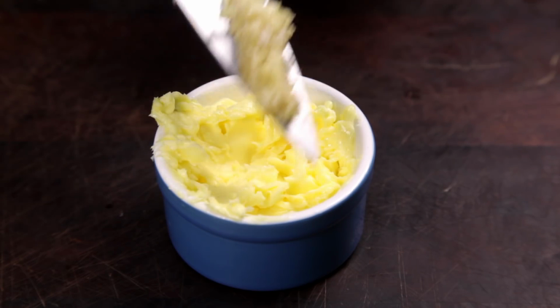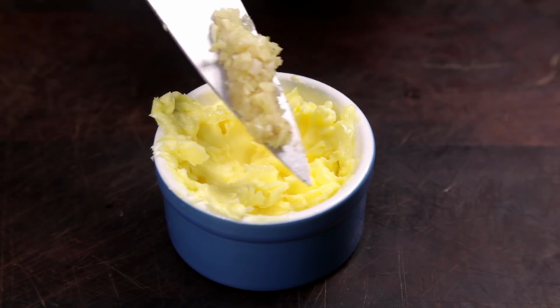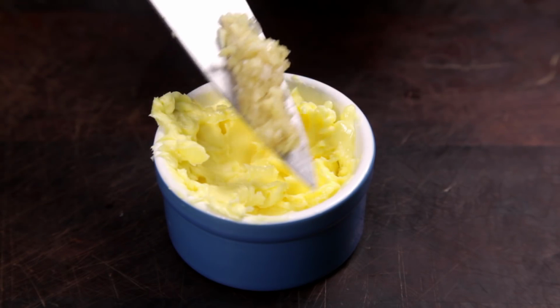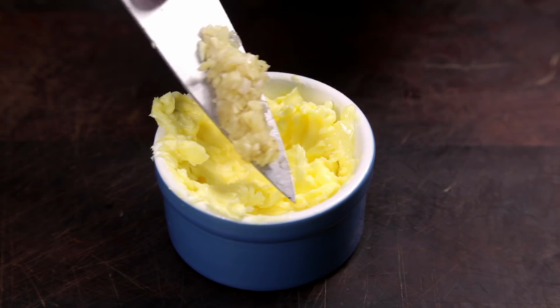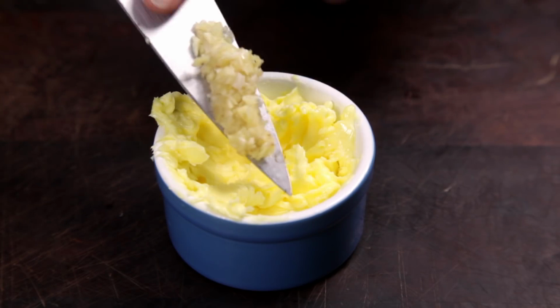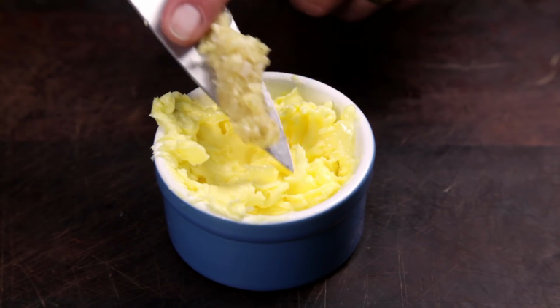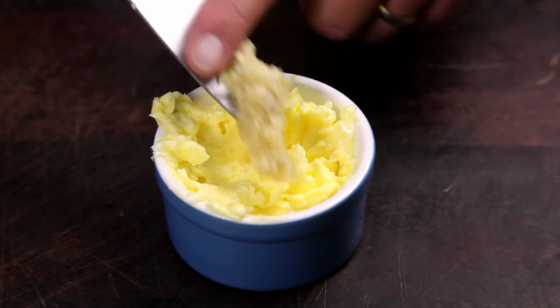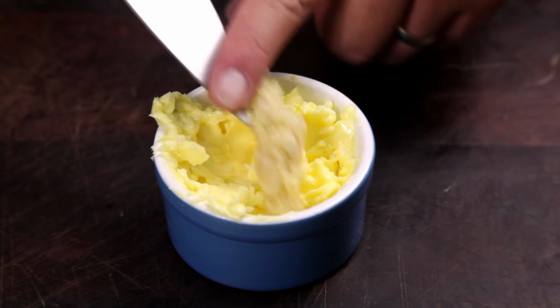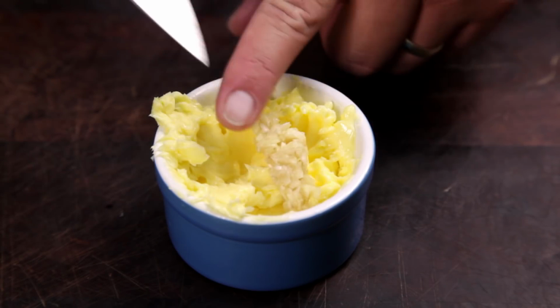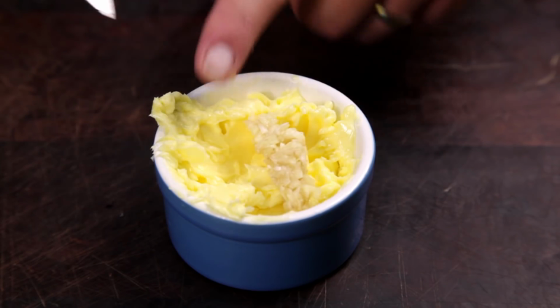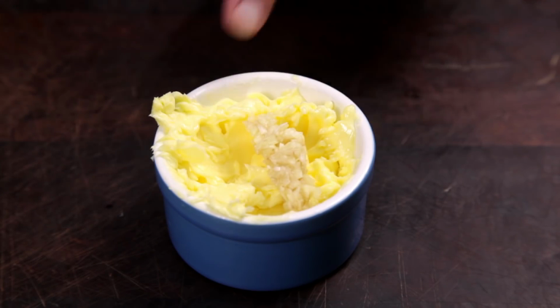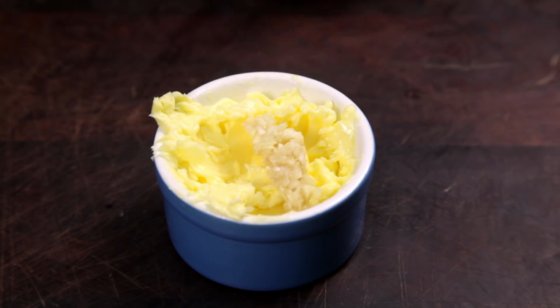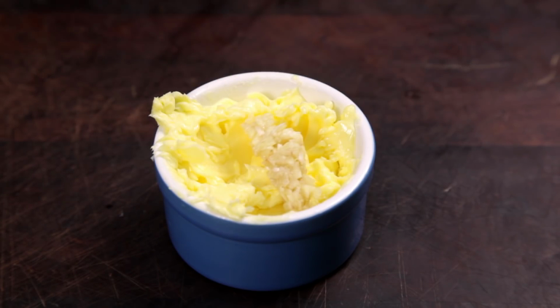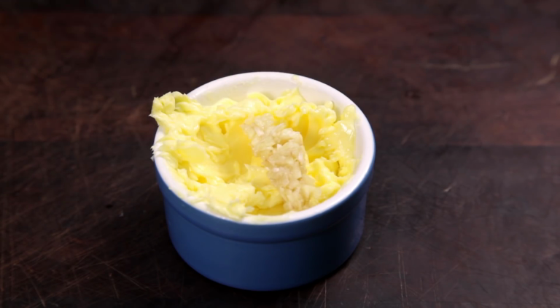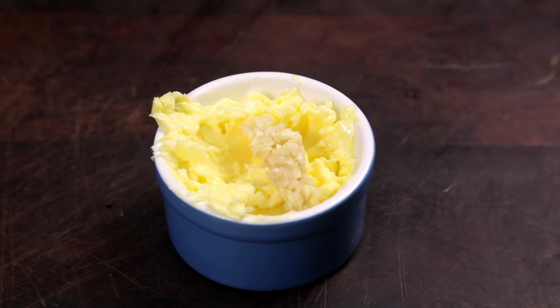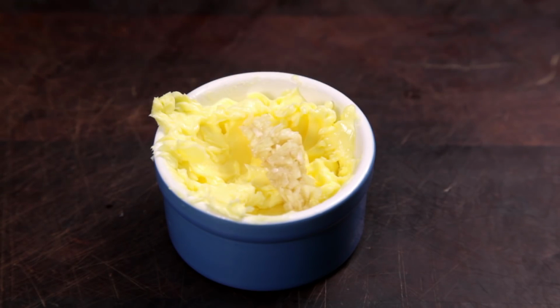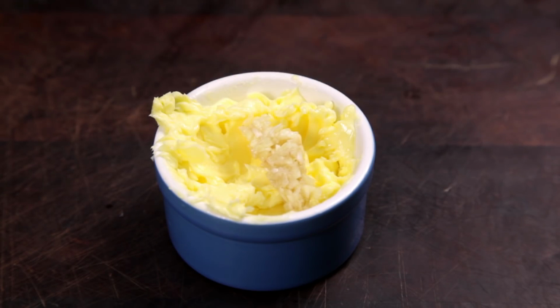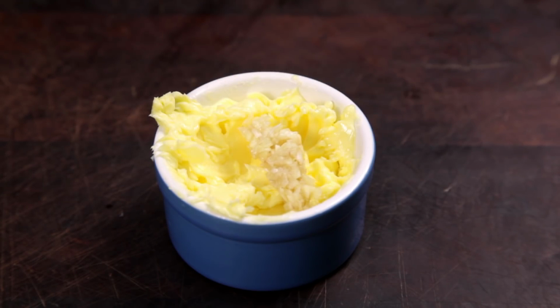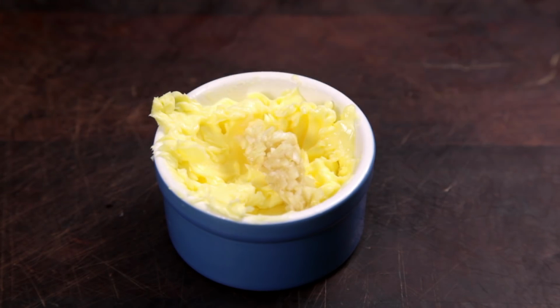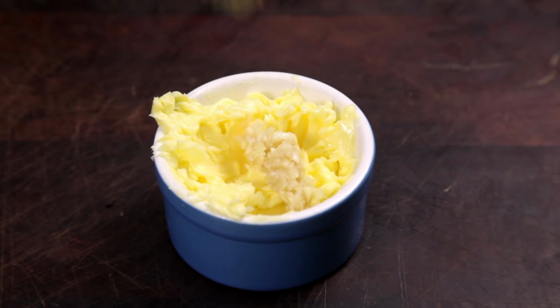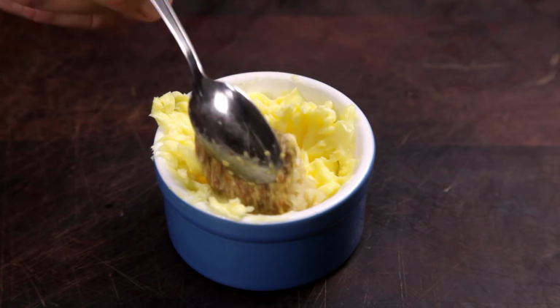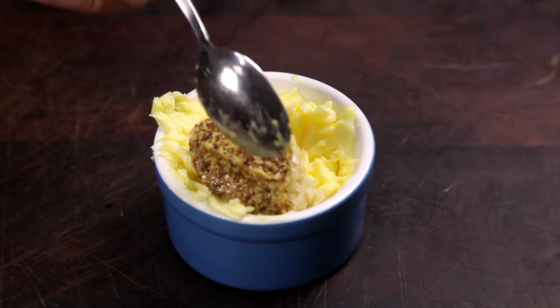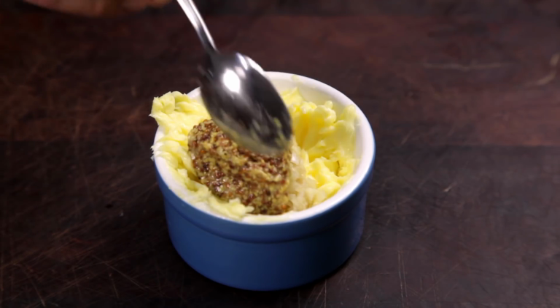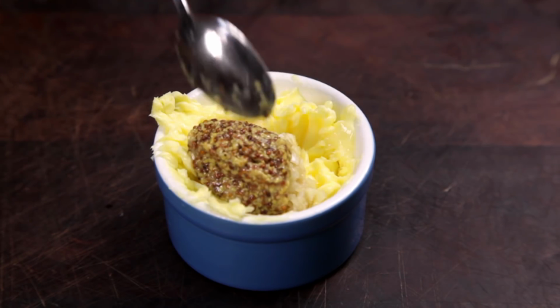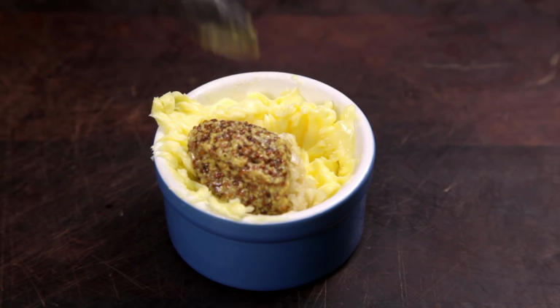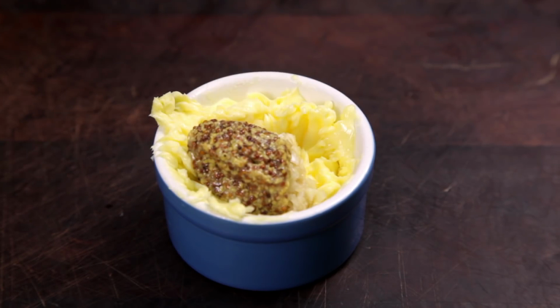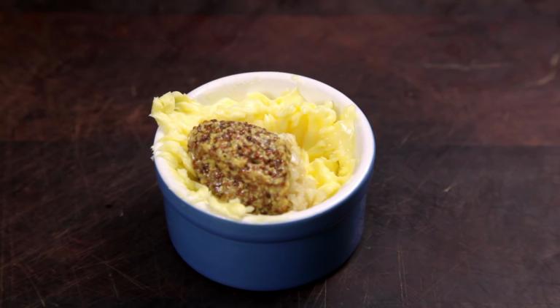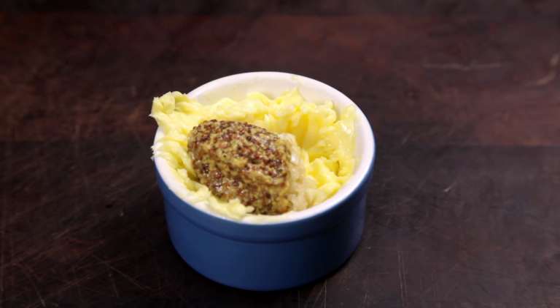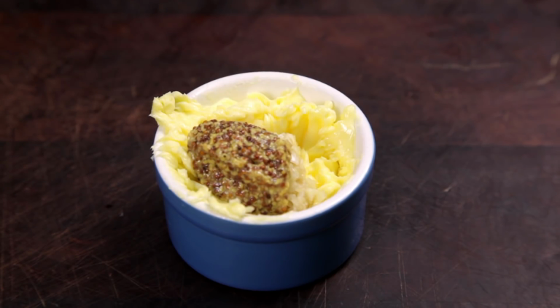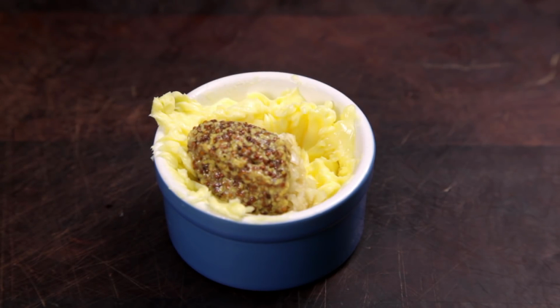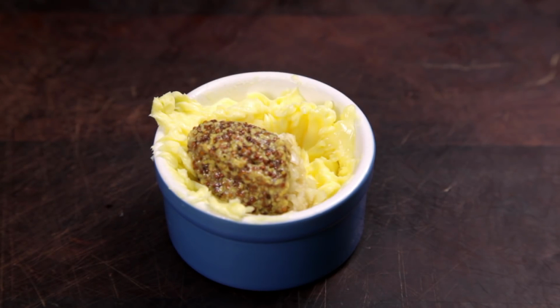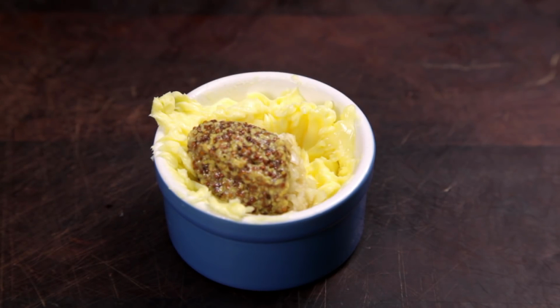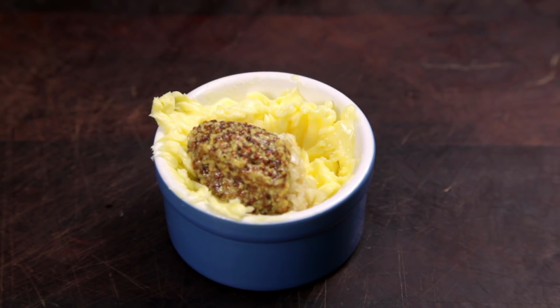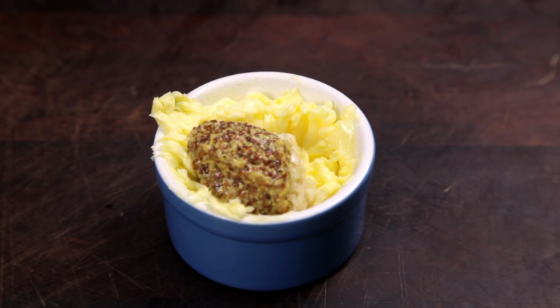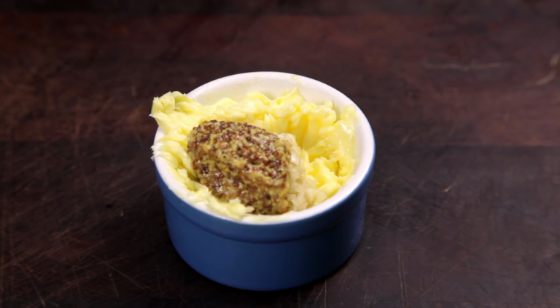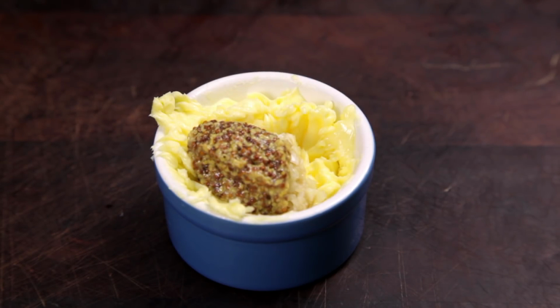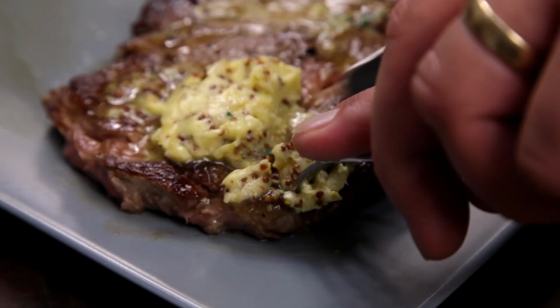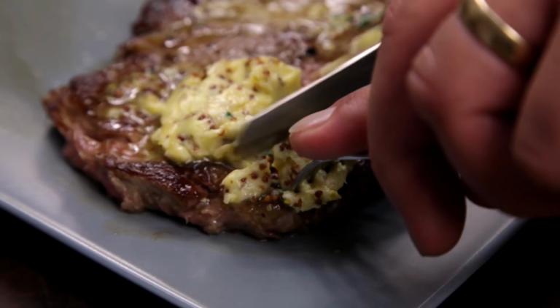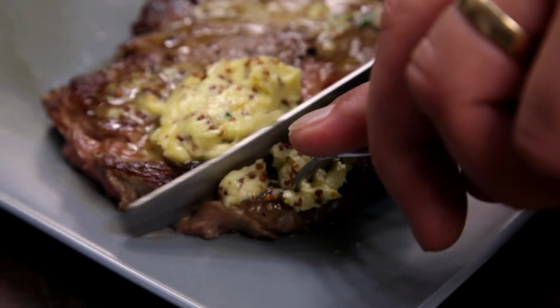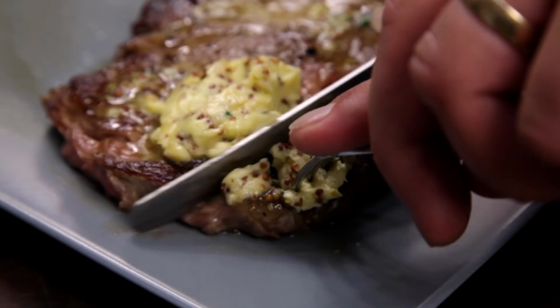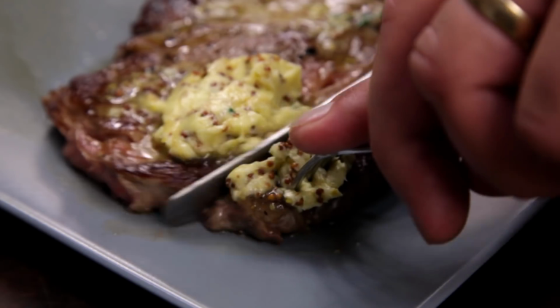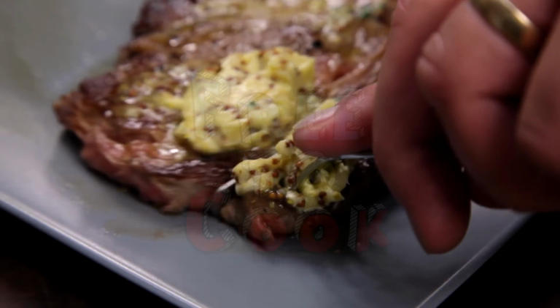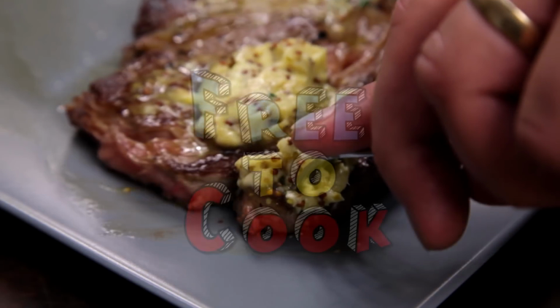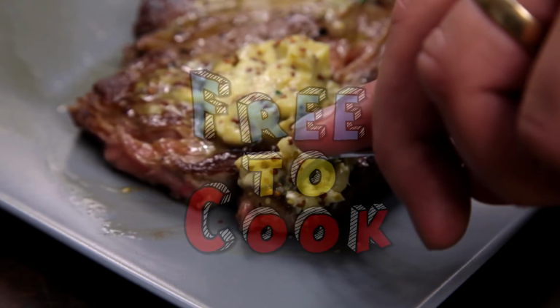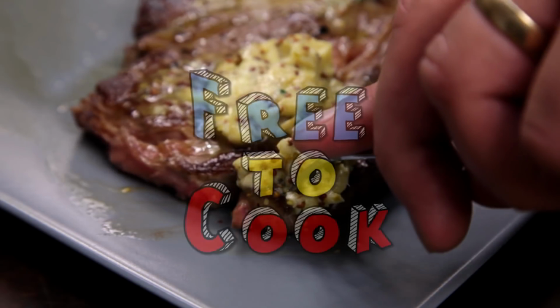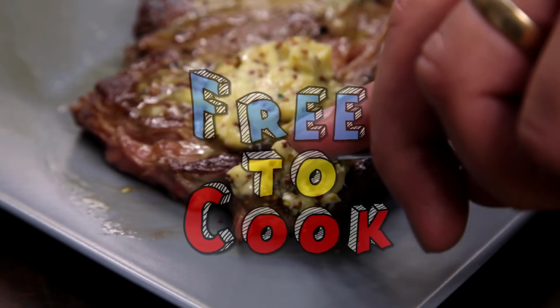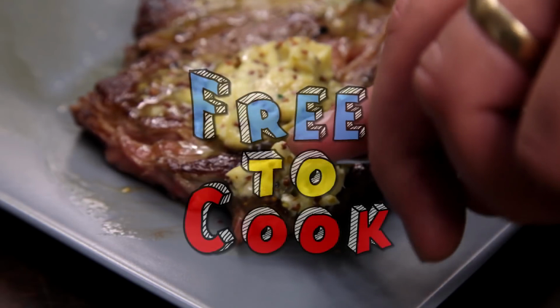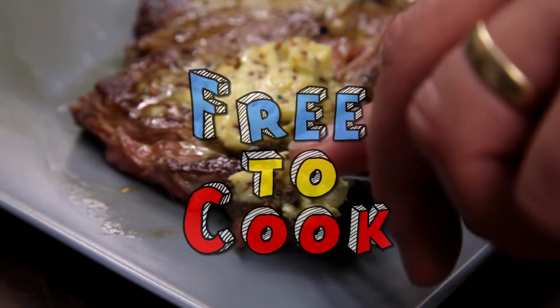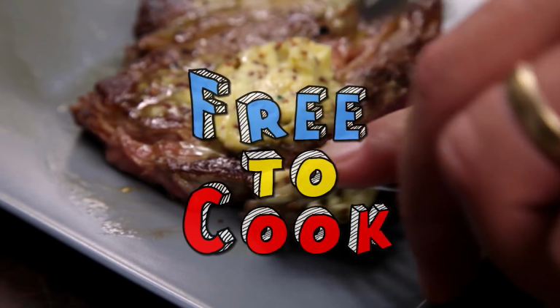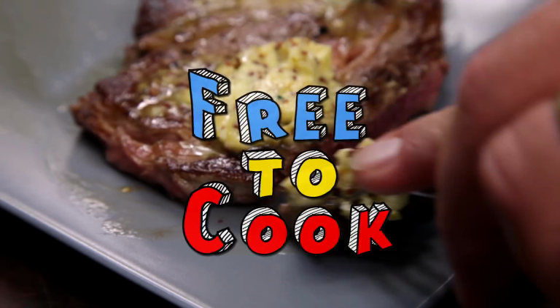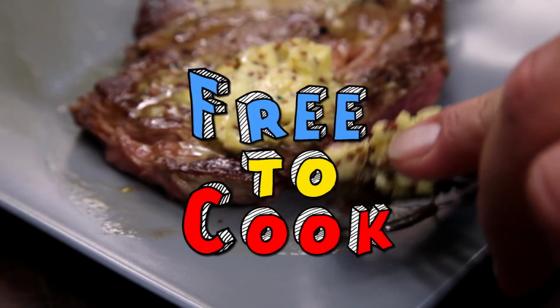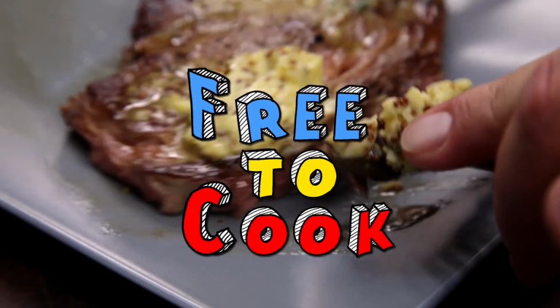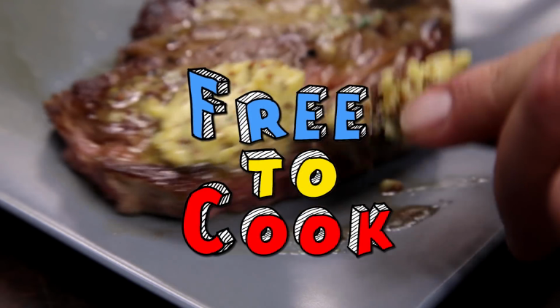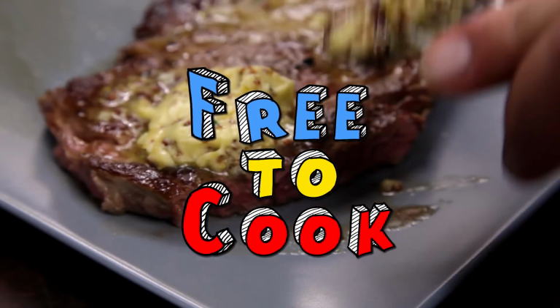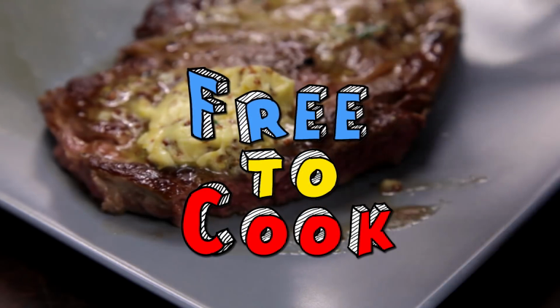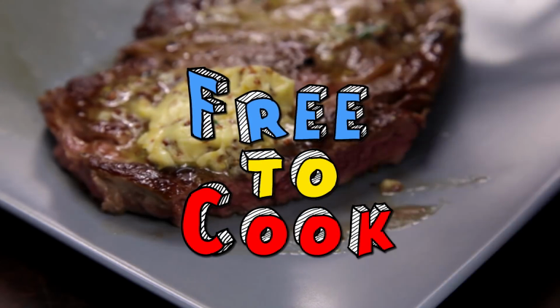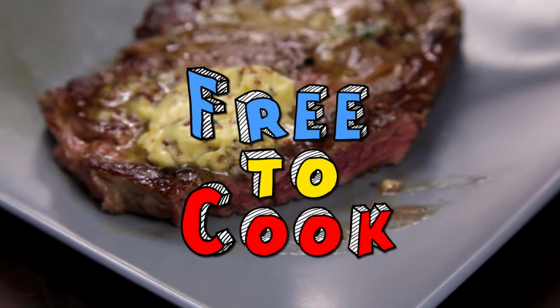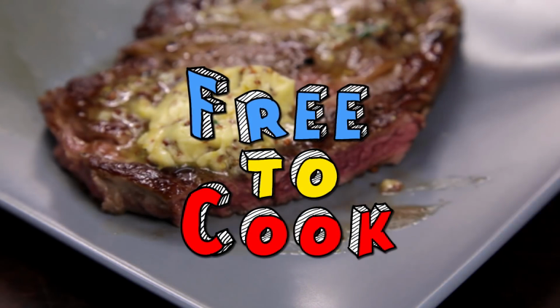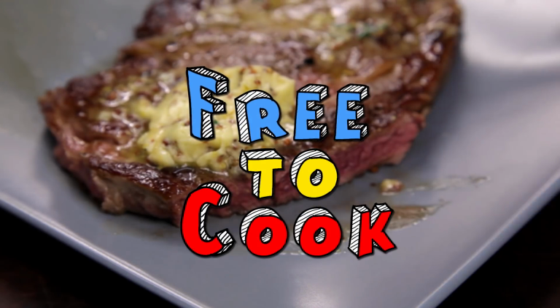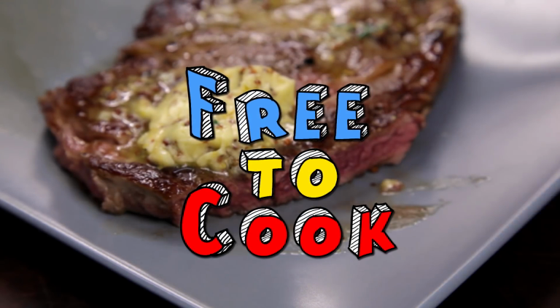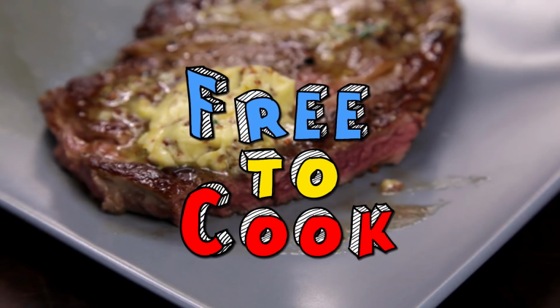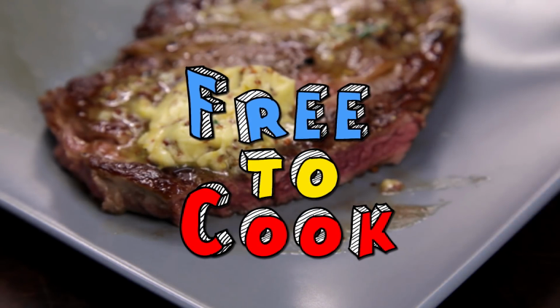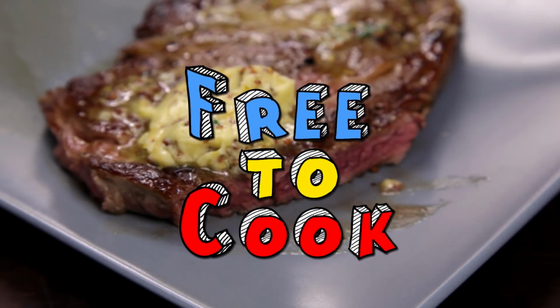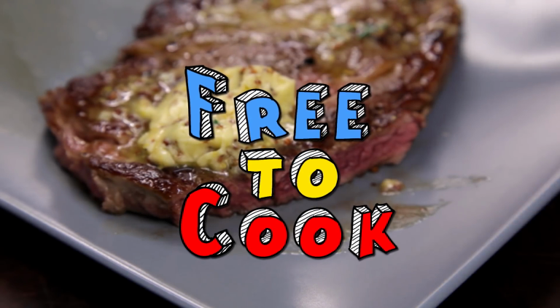If you found this recipe helpful, don't forget to share it, subscribe to the channel, like us on Facebook, follow us on Instagram, and if you have any recipe suggestions, leave them in the comments.